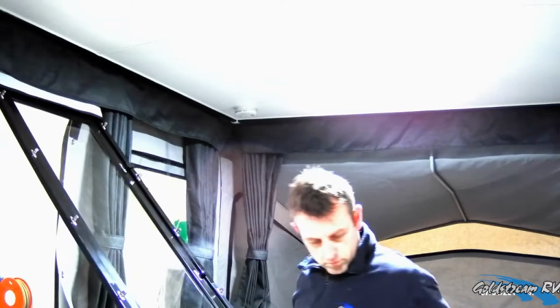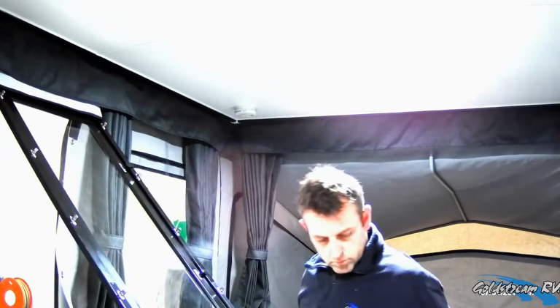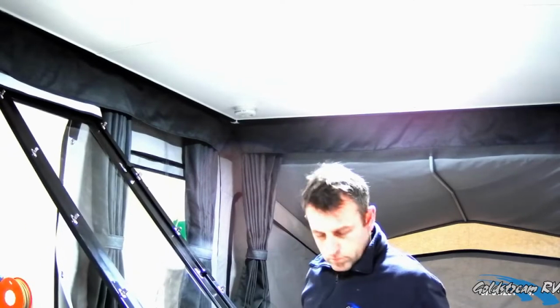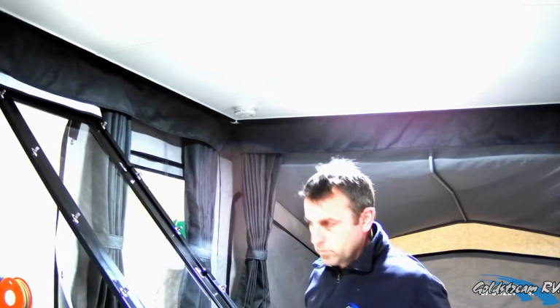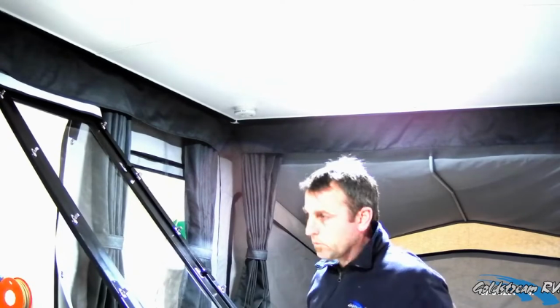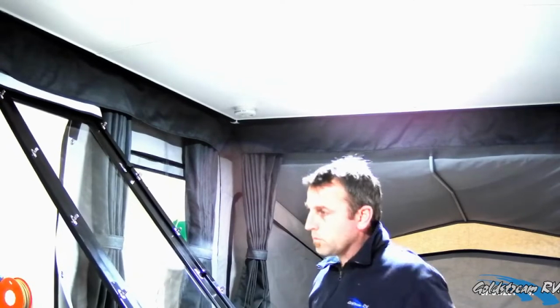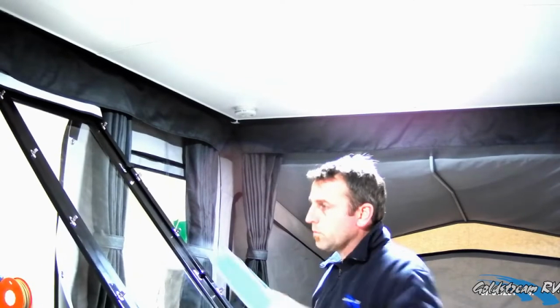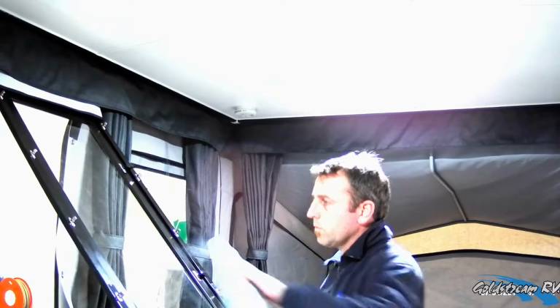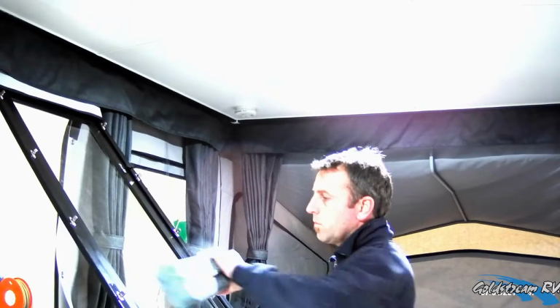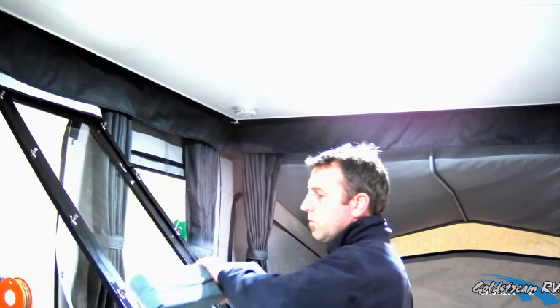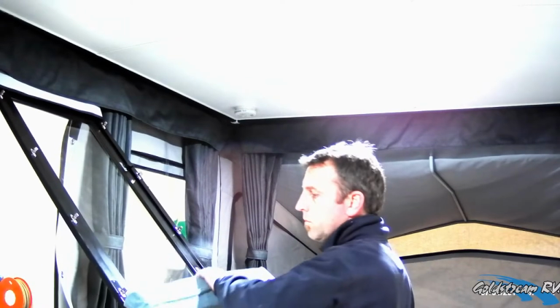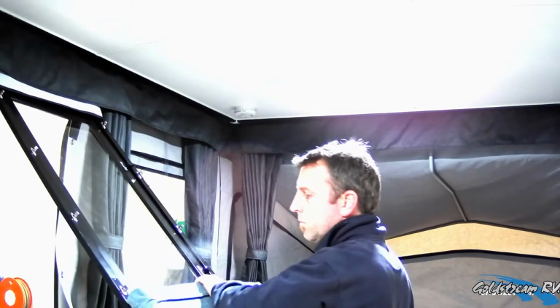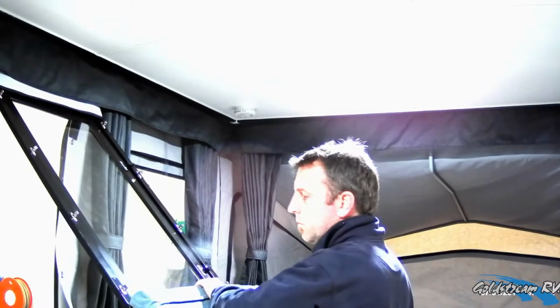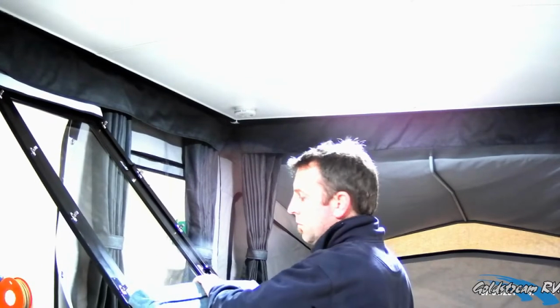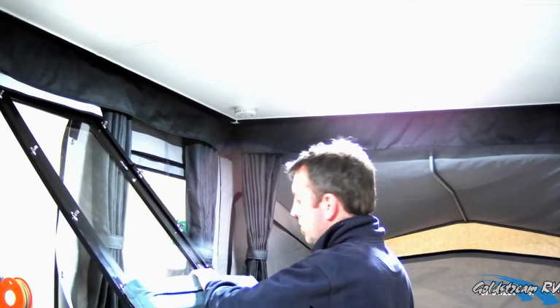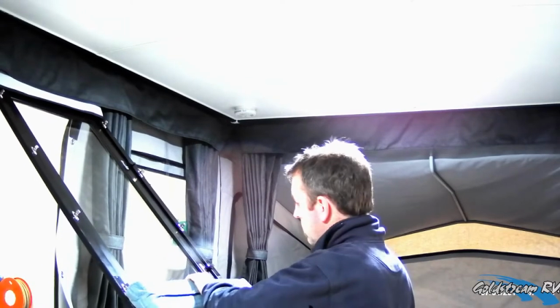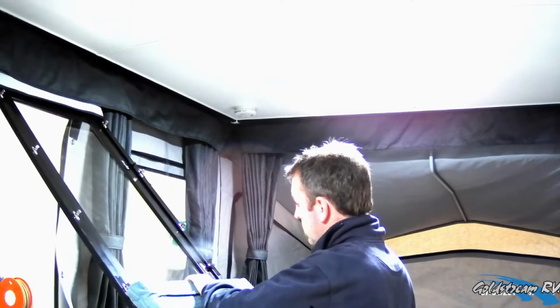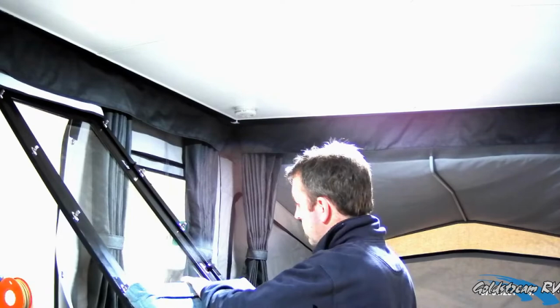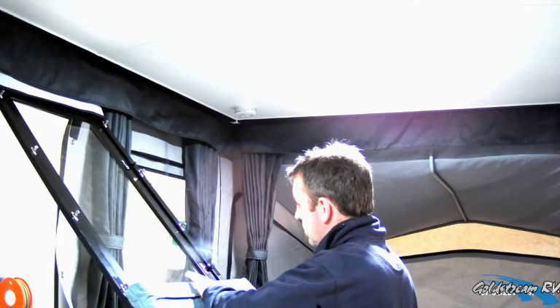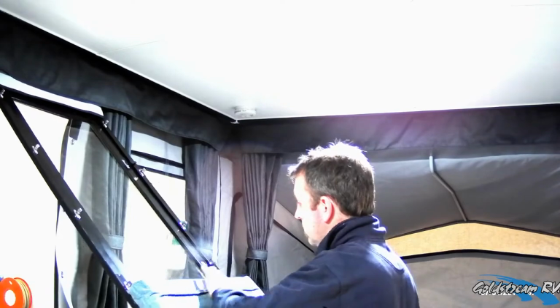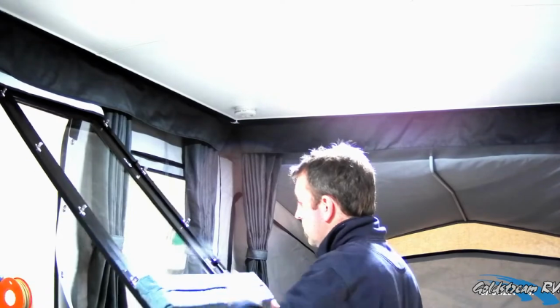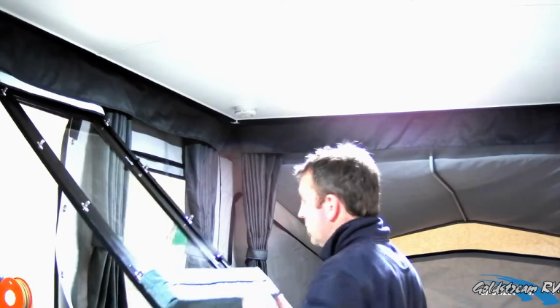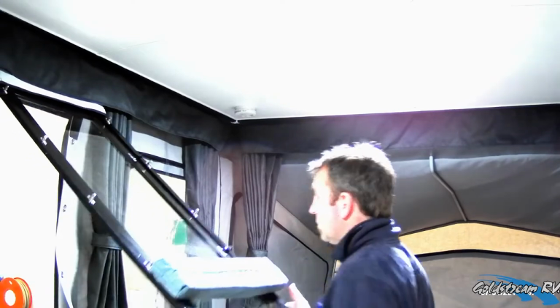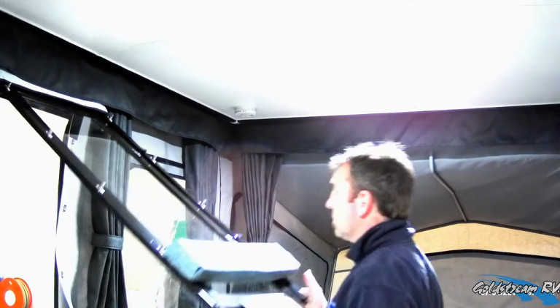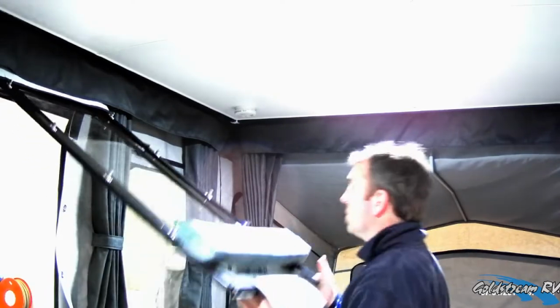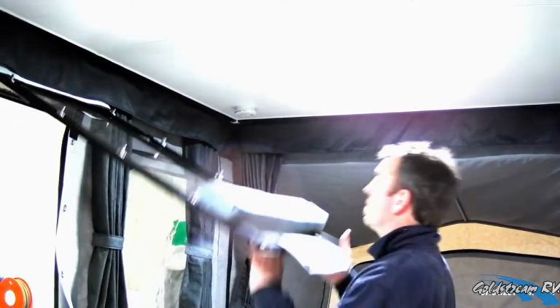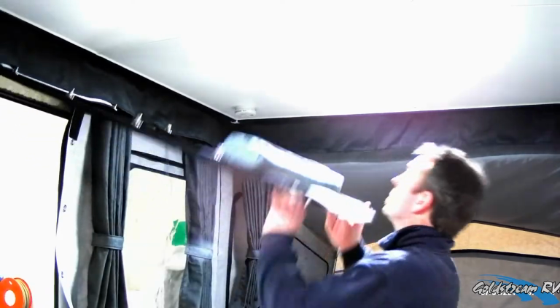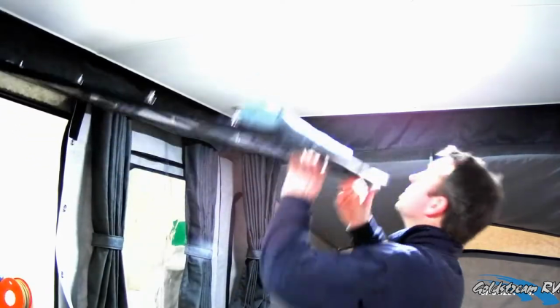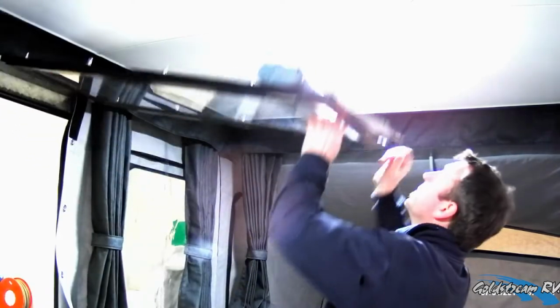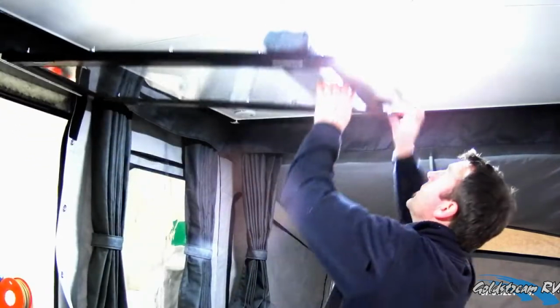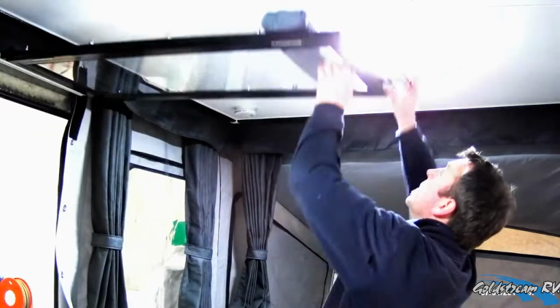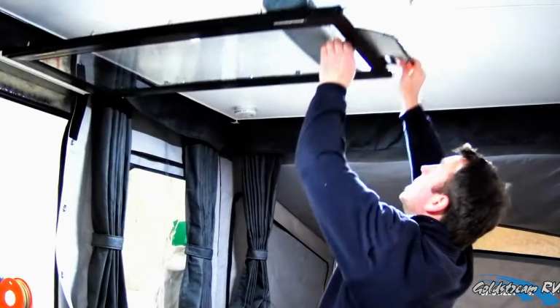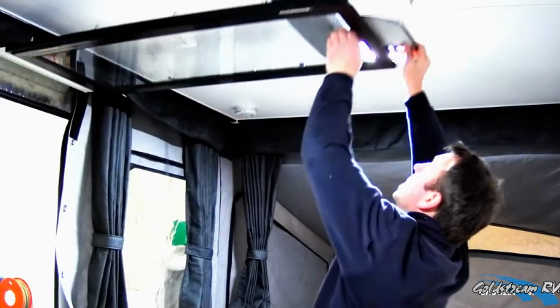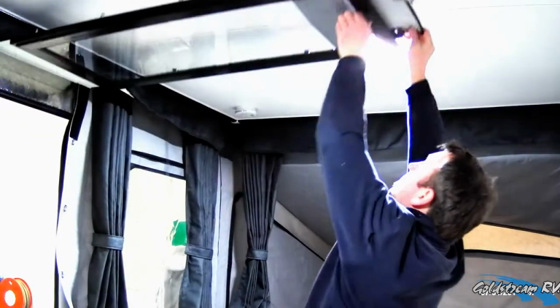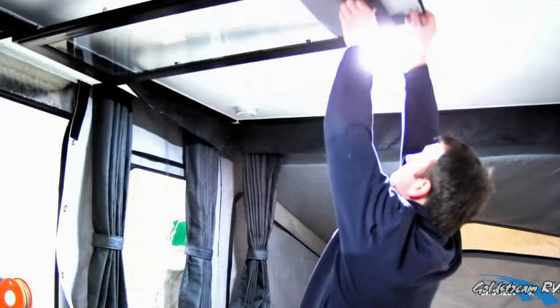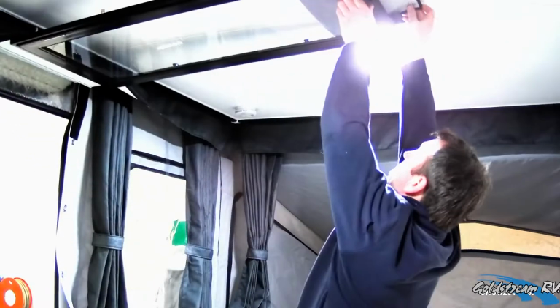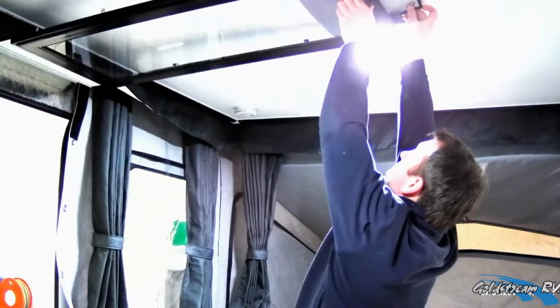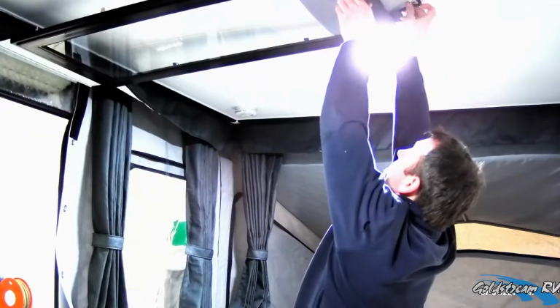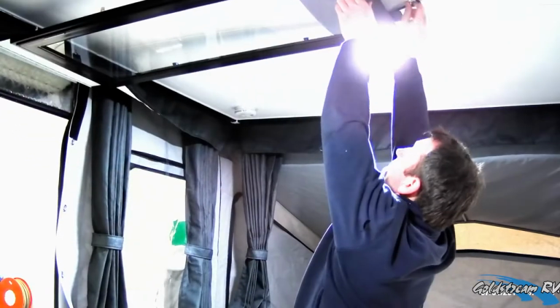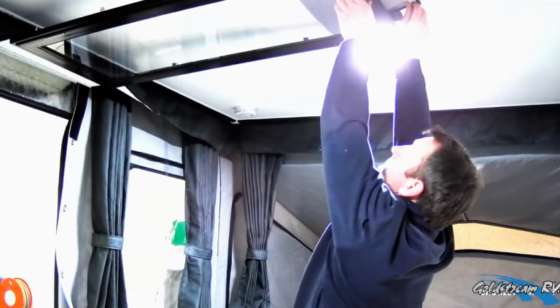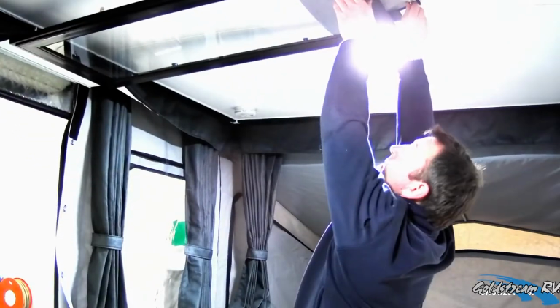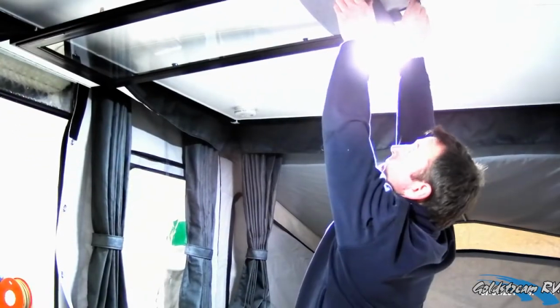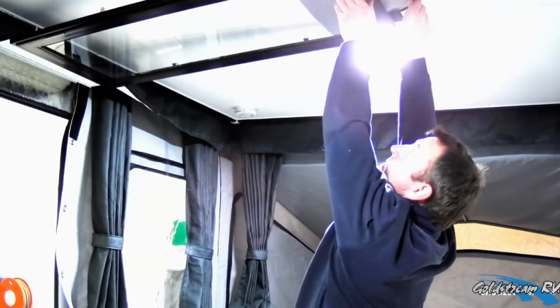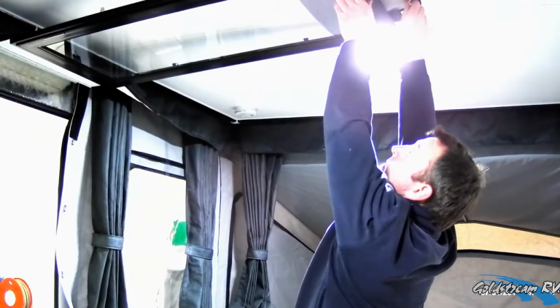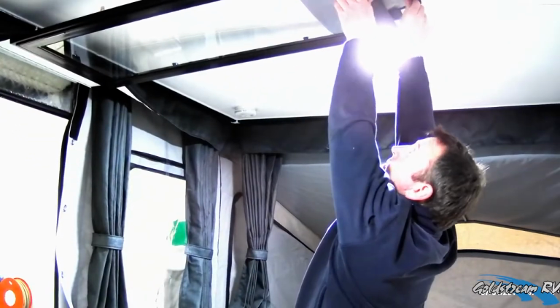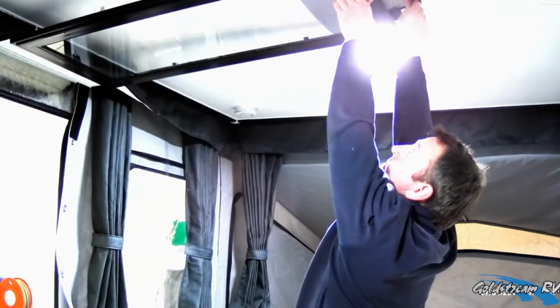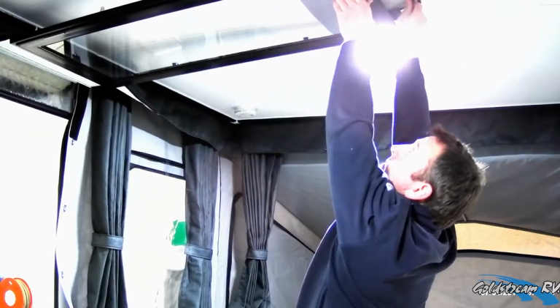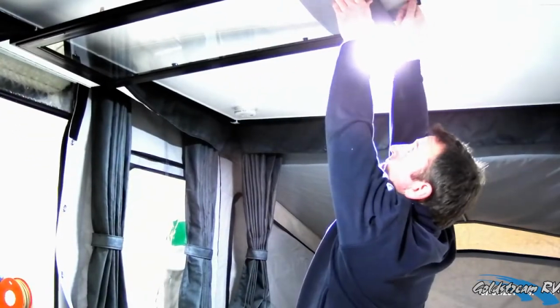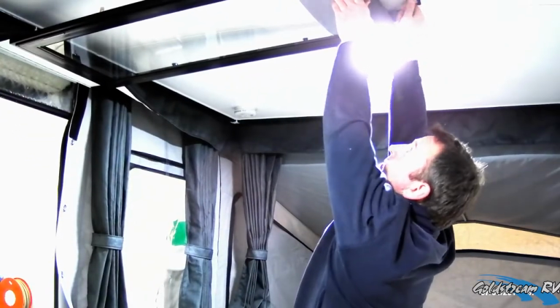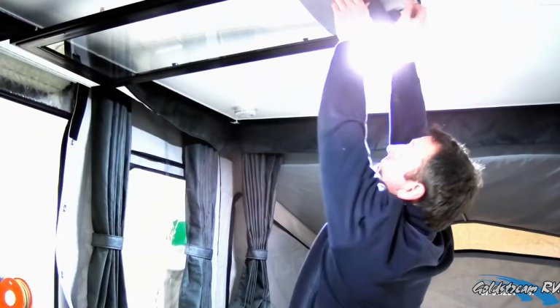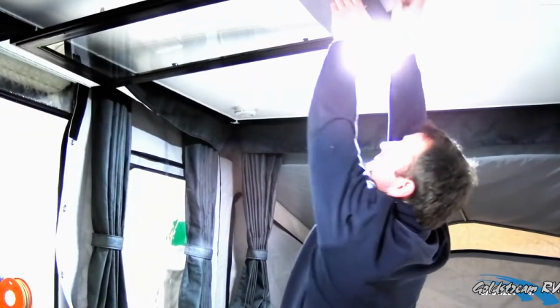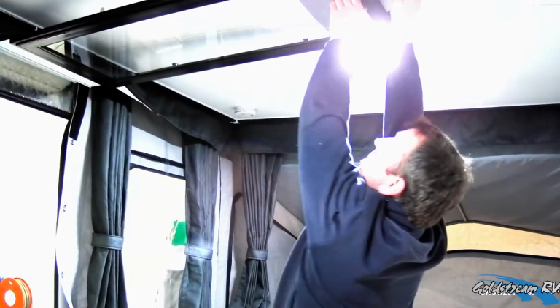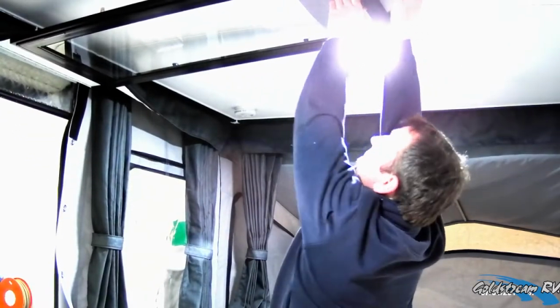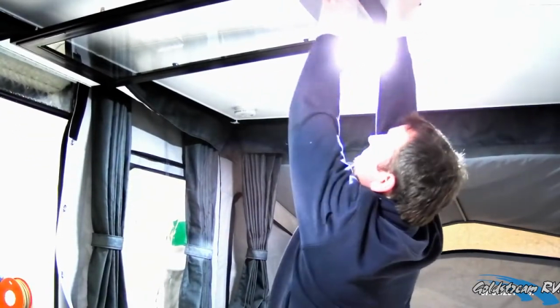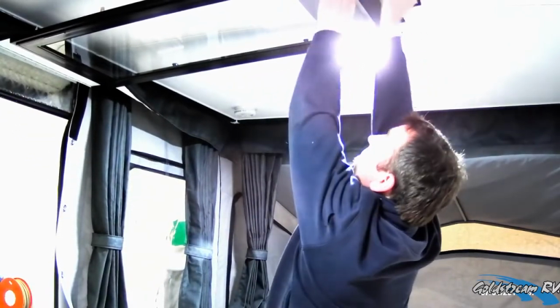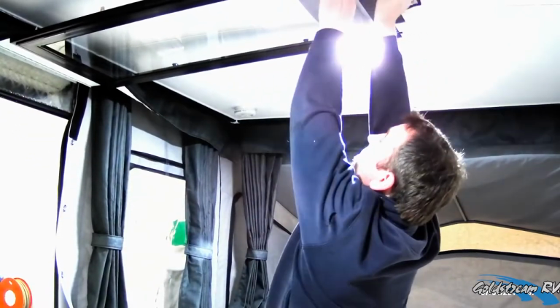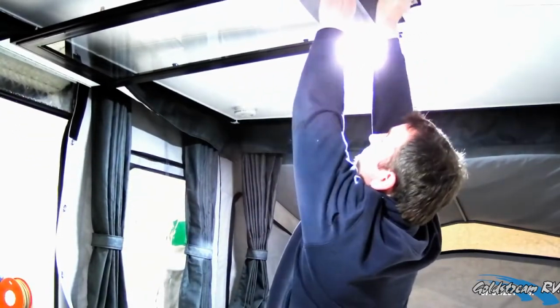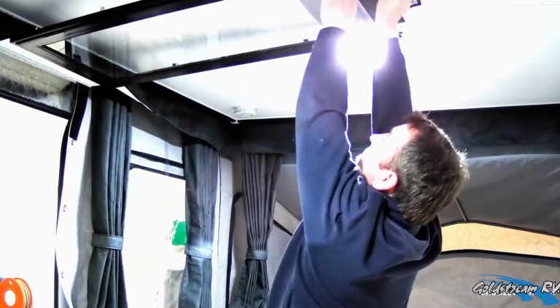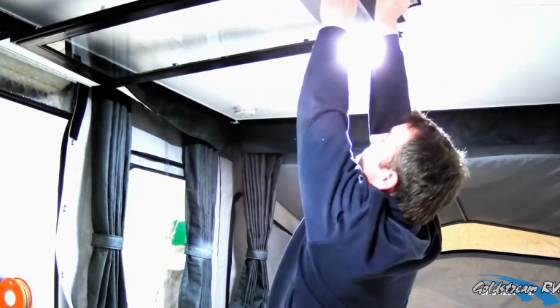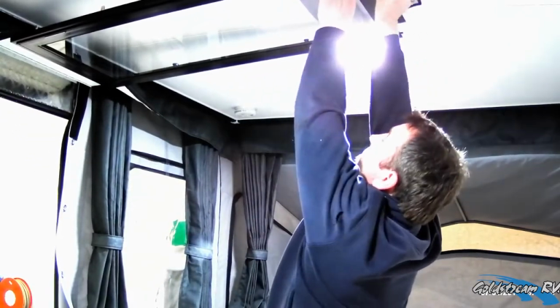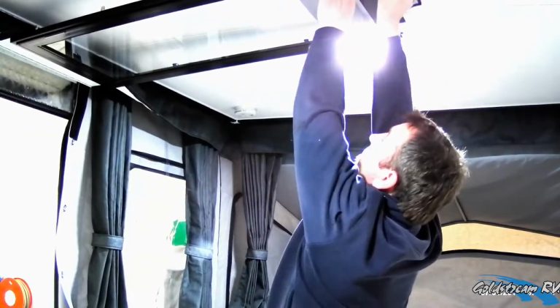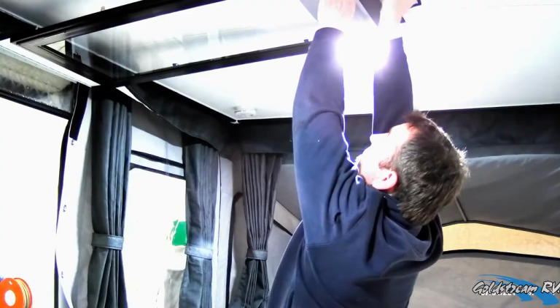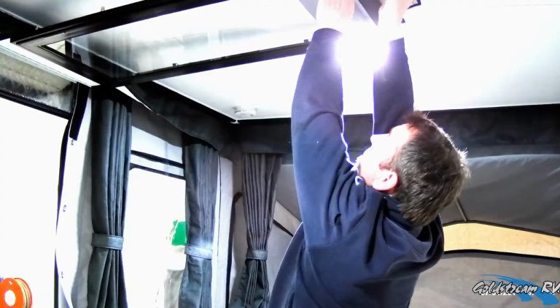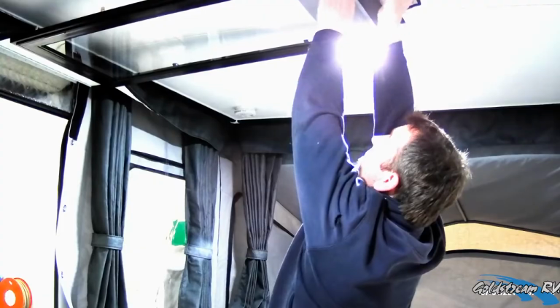Now we put our protective cushion on top of the door and attach it to the roof using the turnbuckles located on the roof.